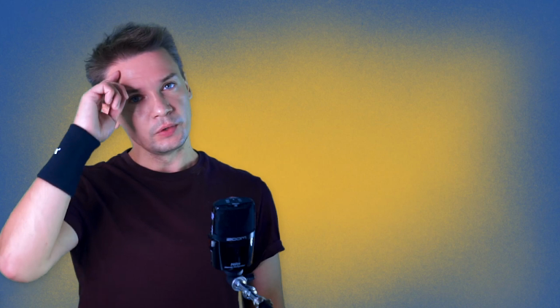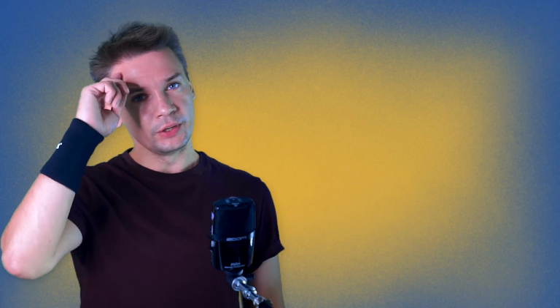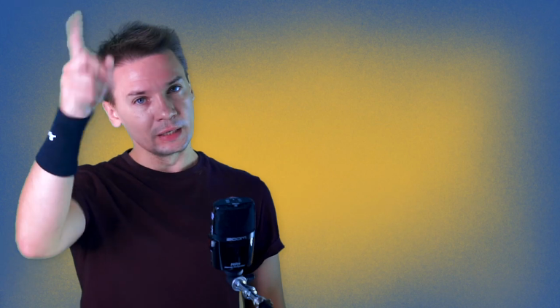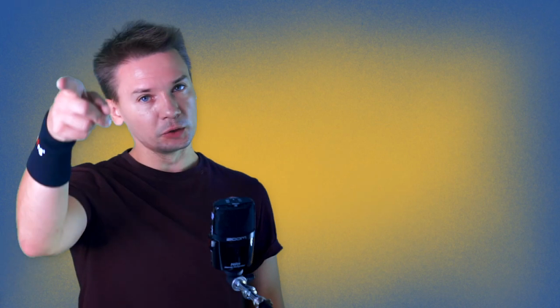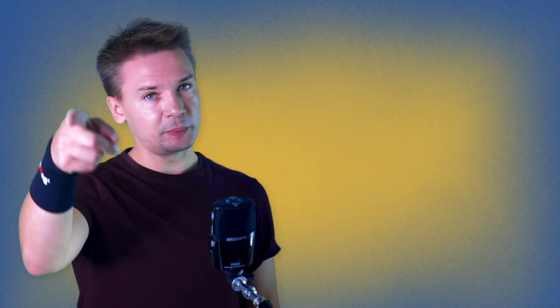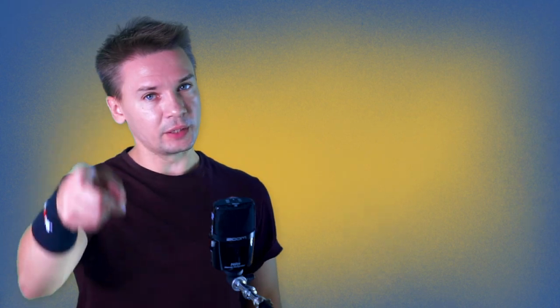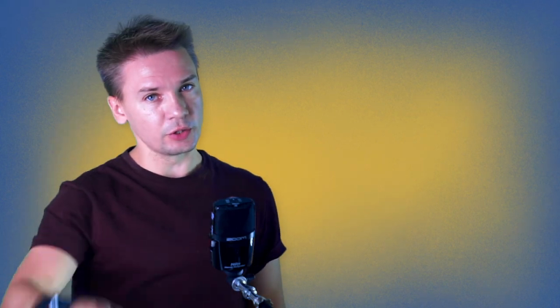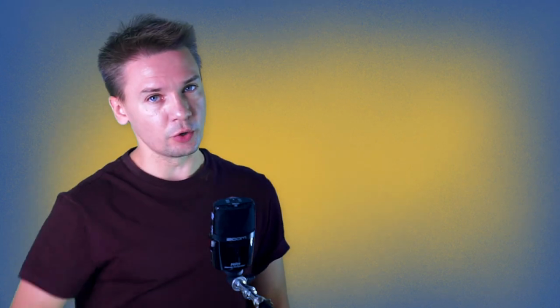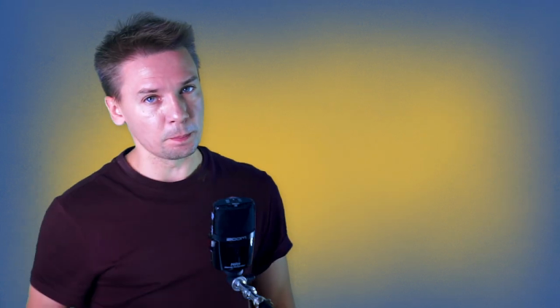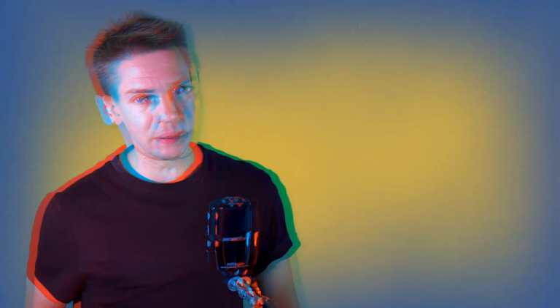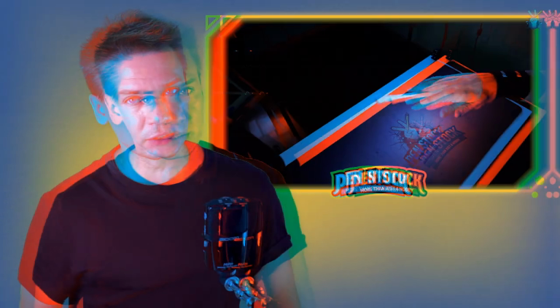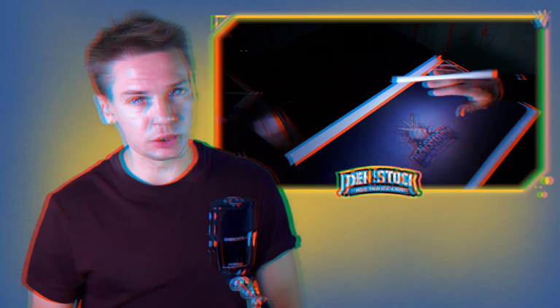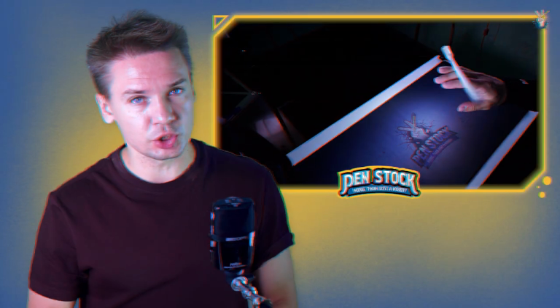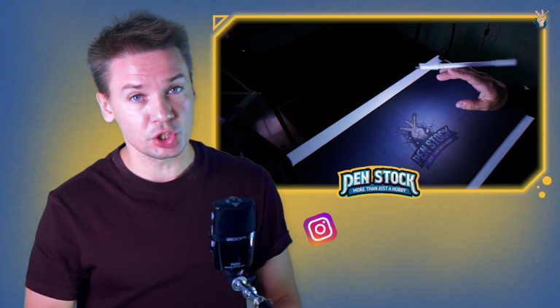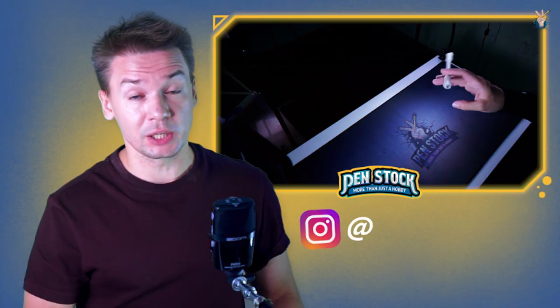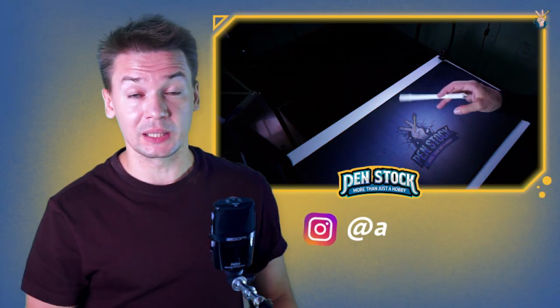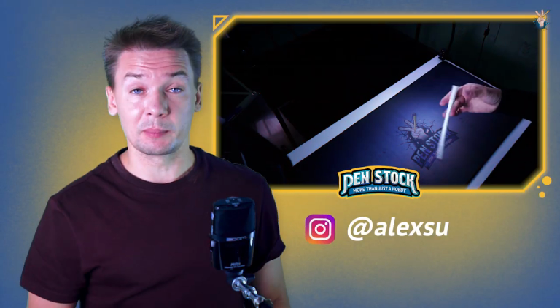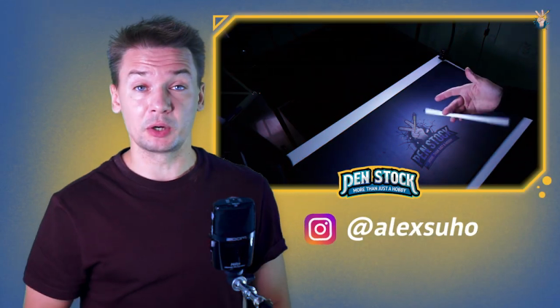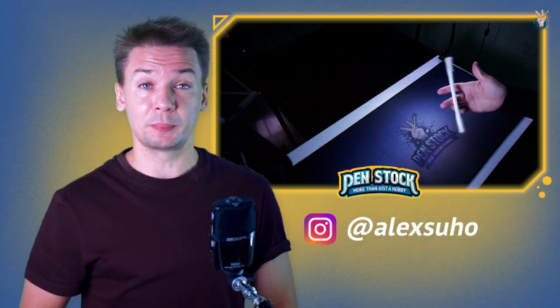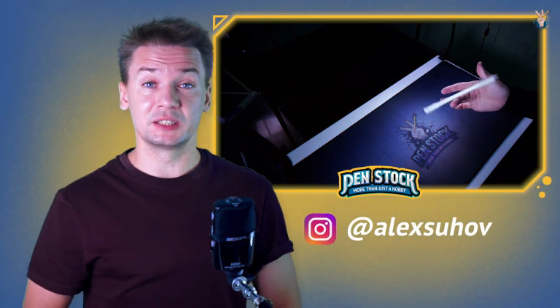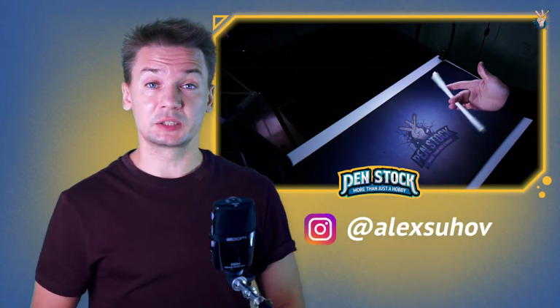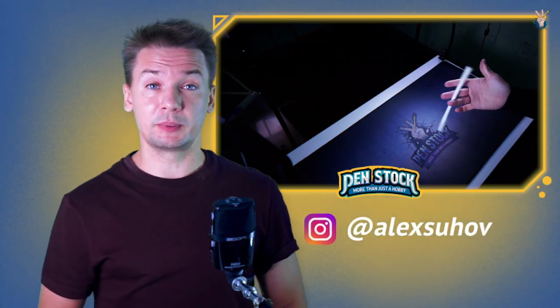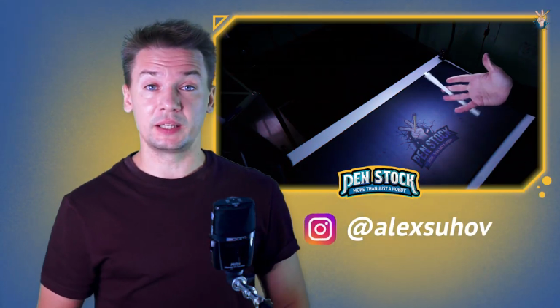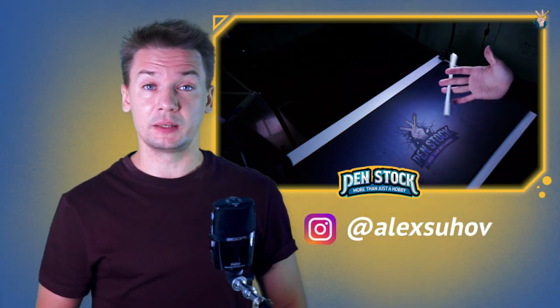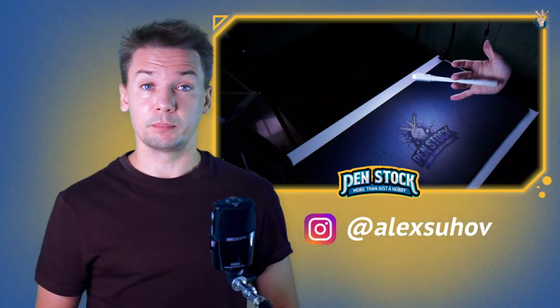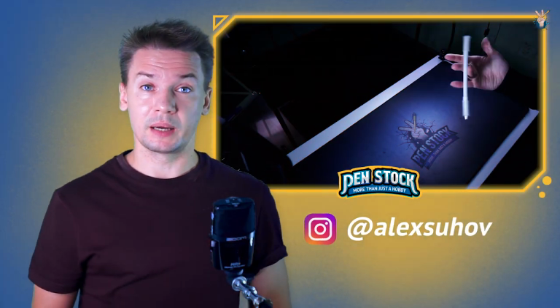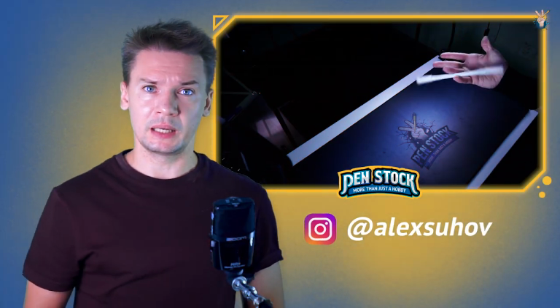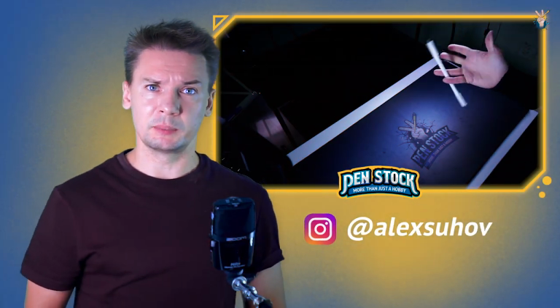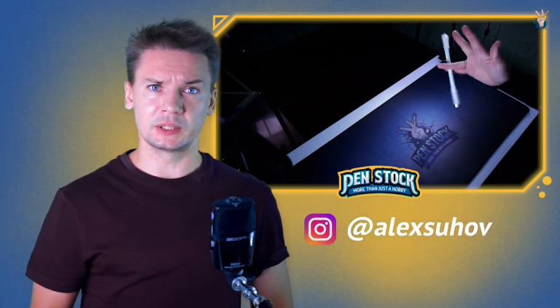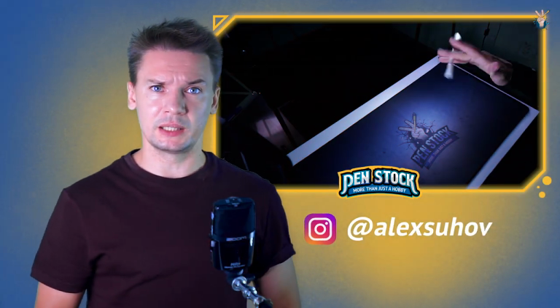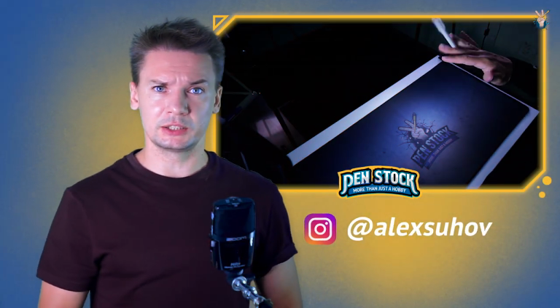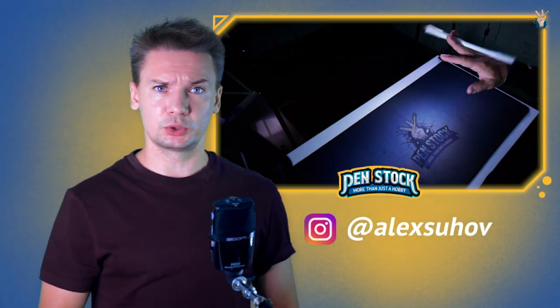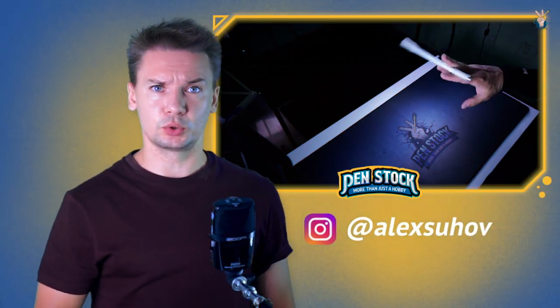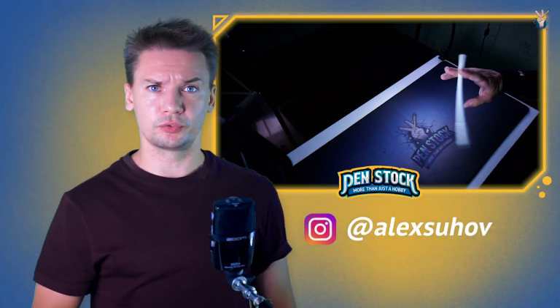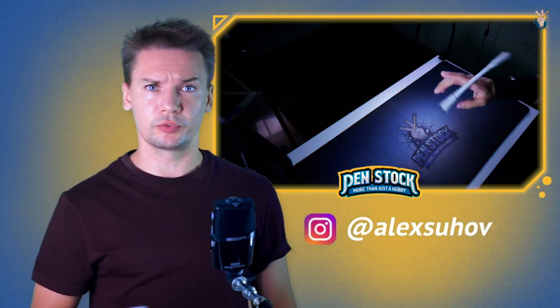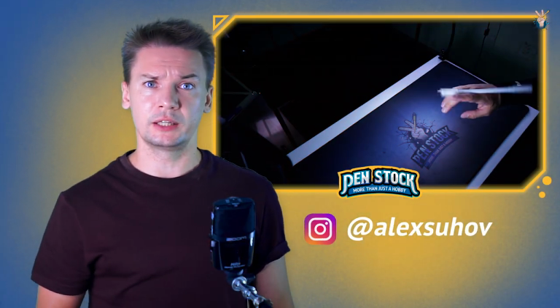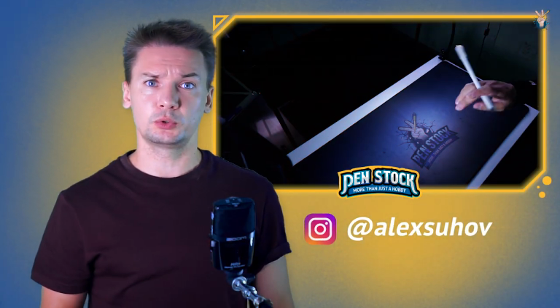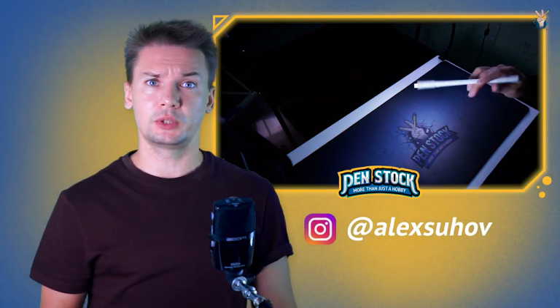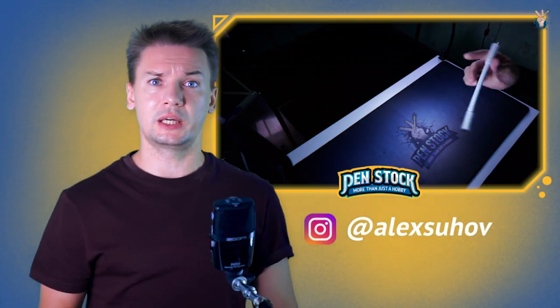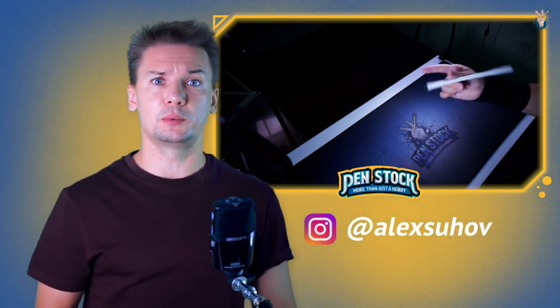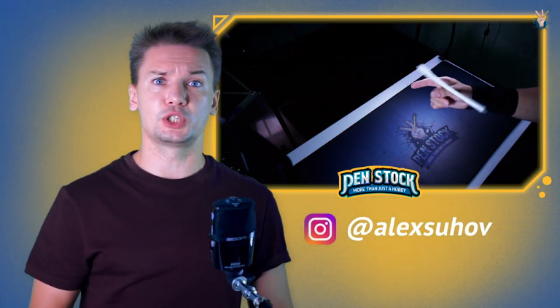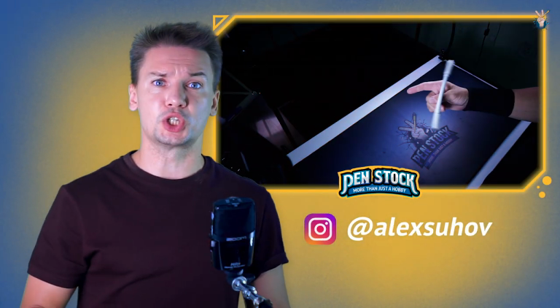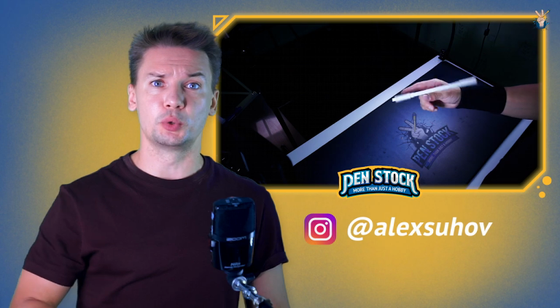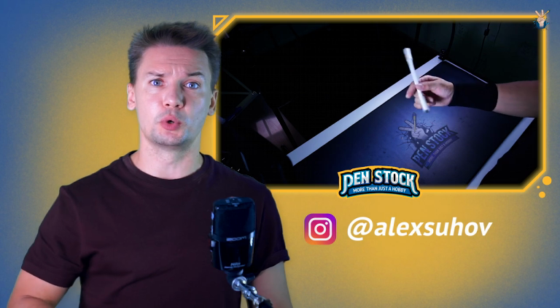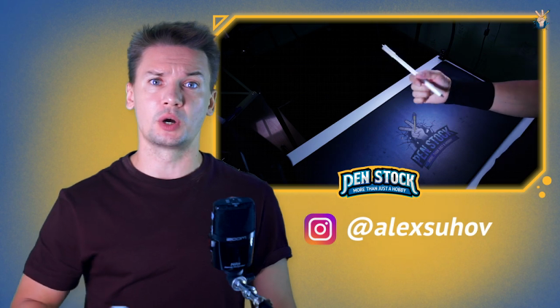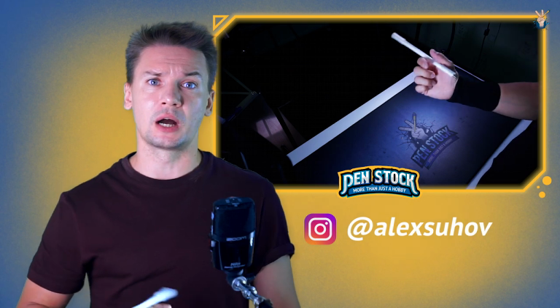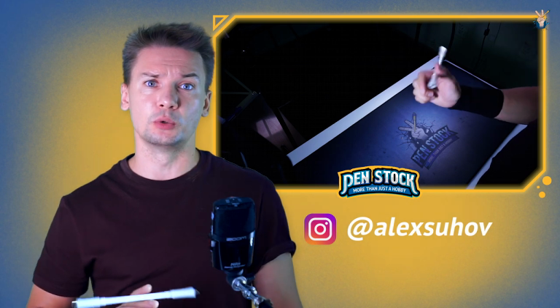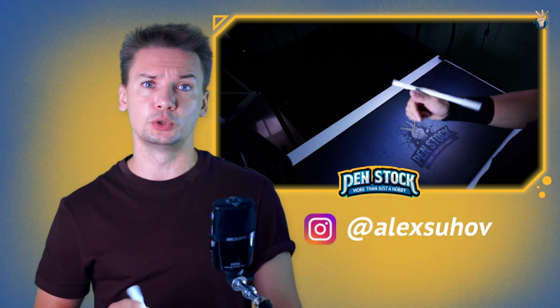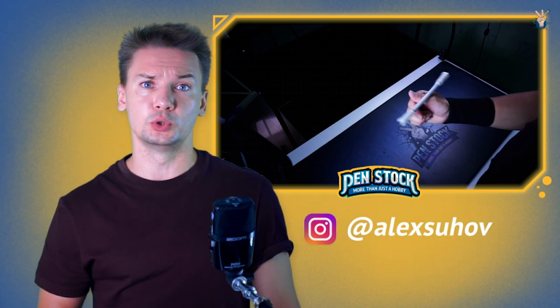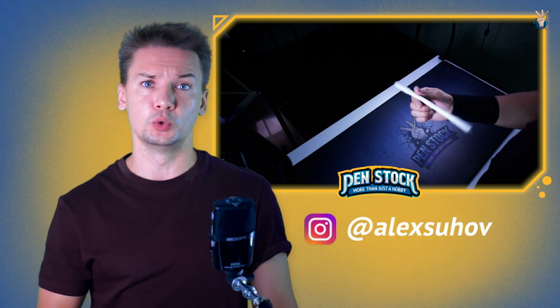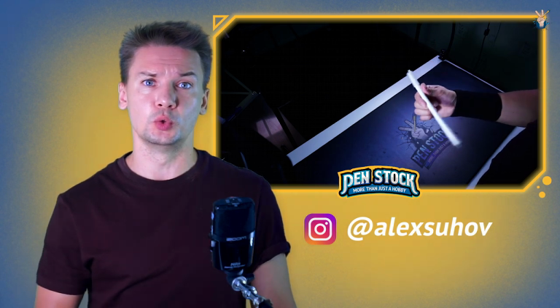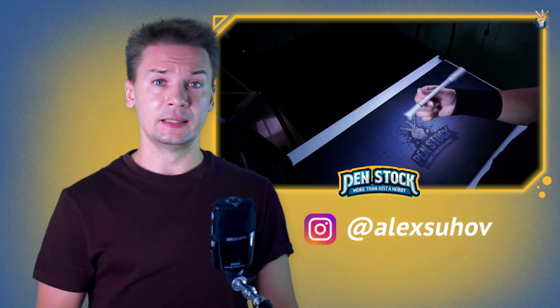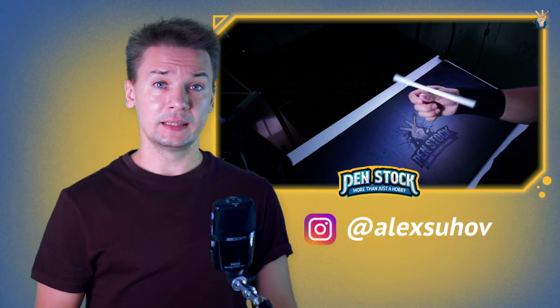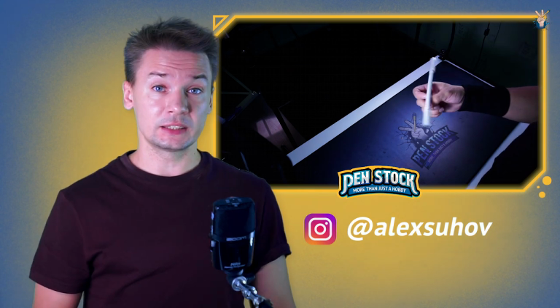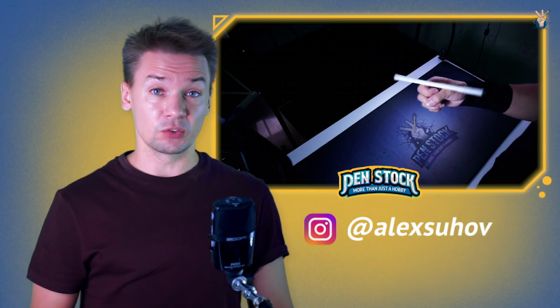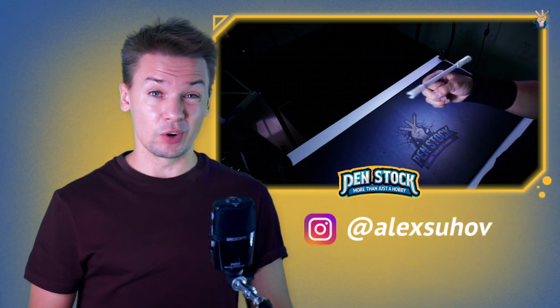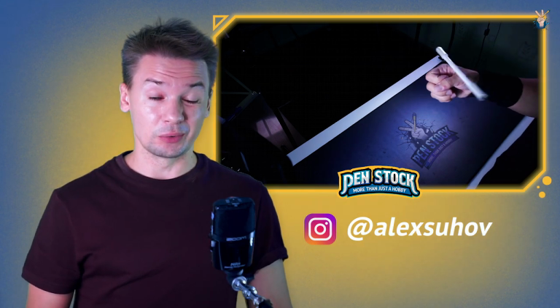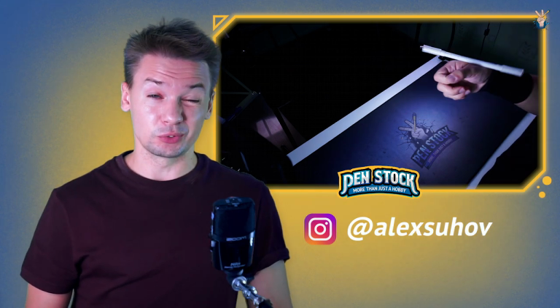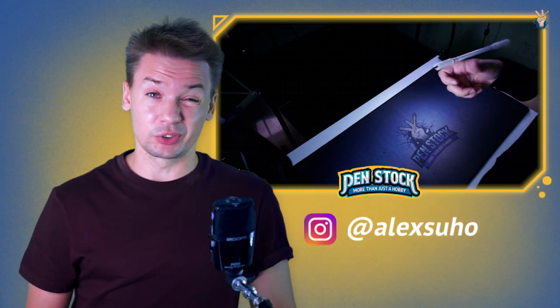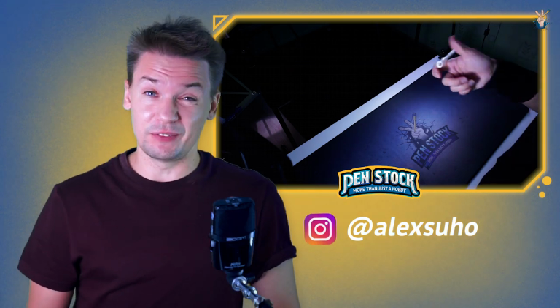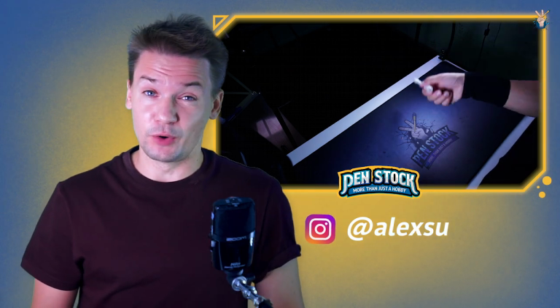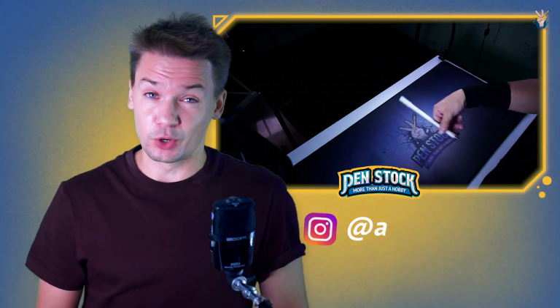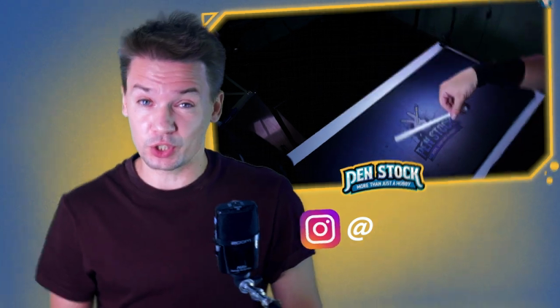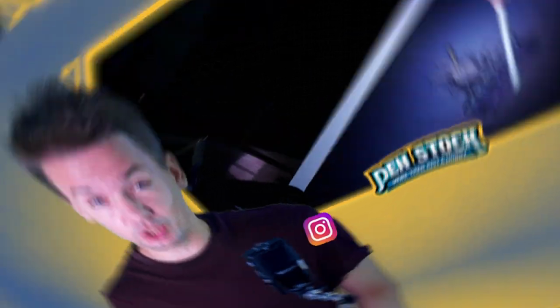Hello, Spinner! You are on Penstat channel about pen spinning. My name is Alex Sukhov and today I will show you how to do Index Around Reverse.